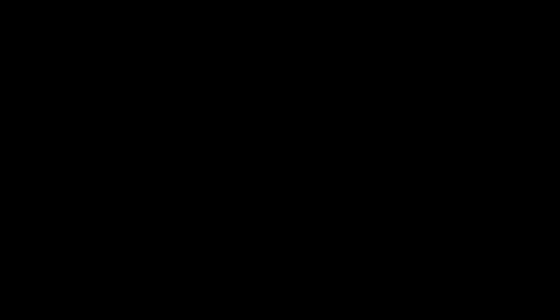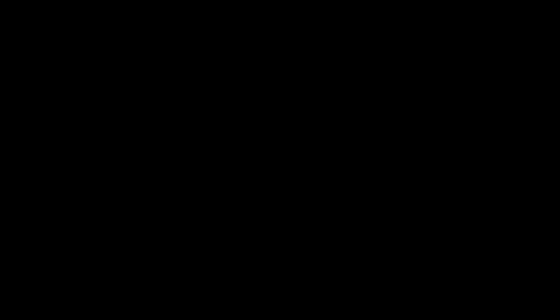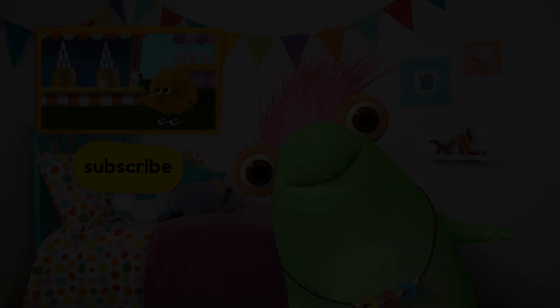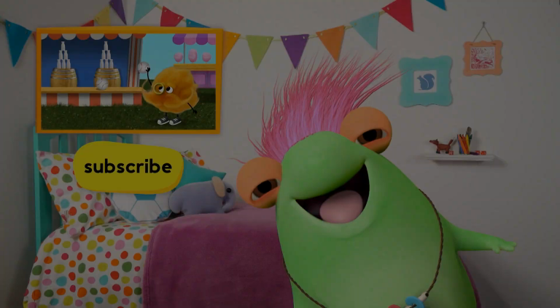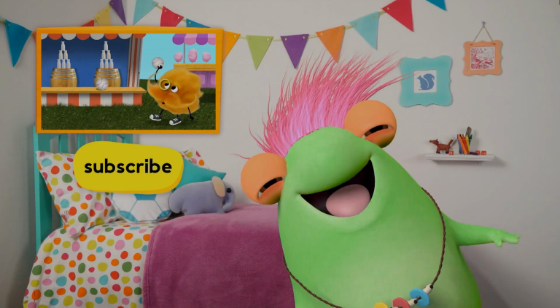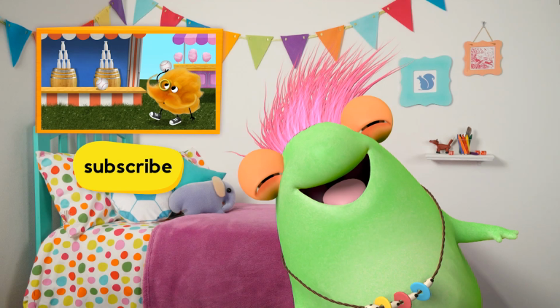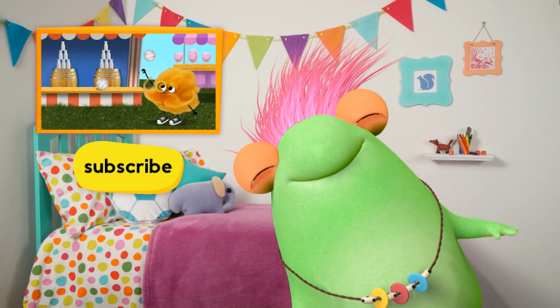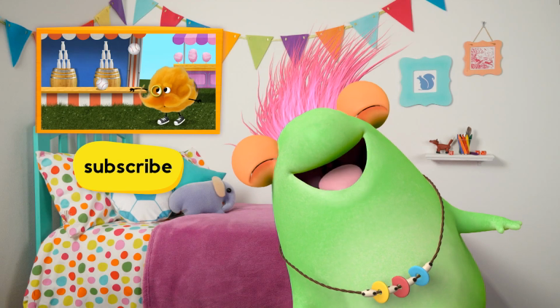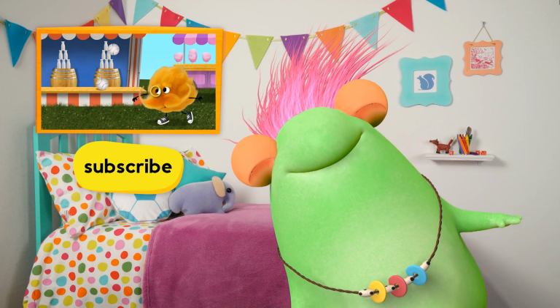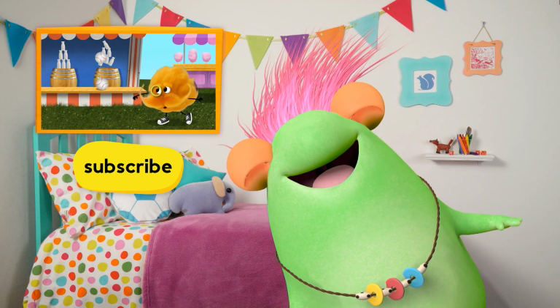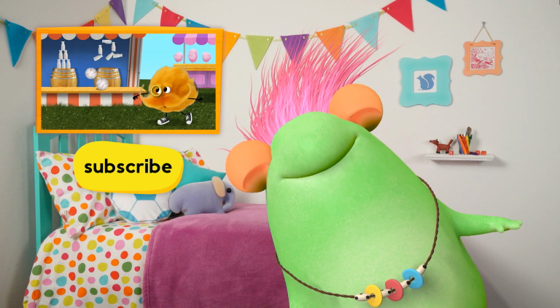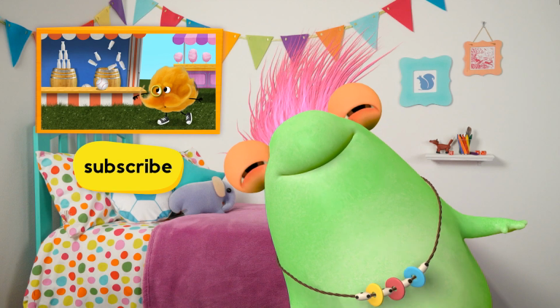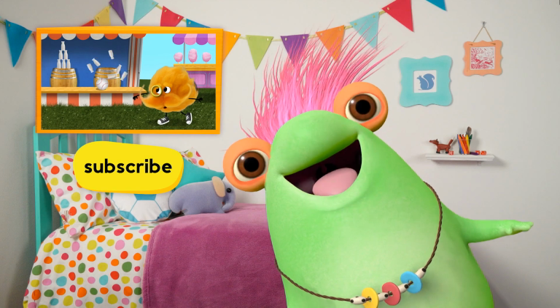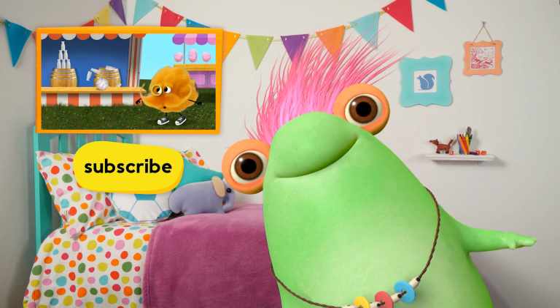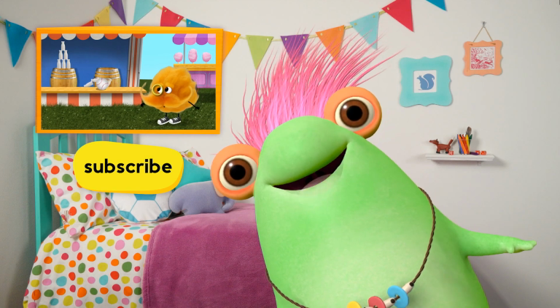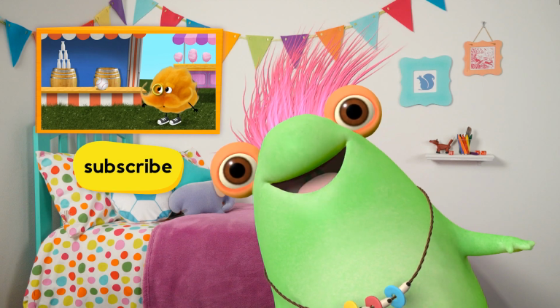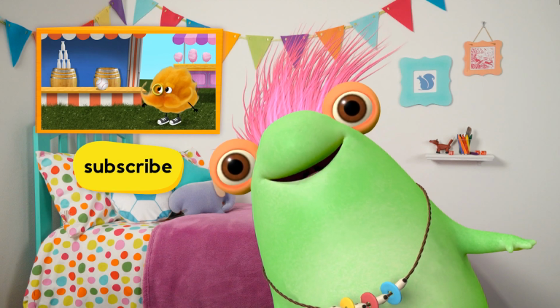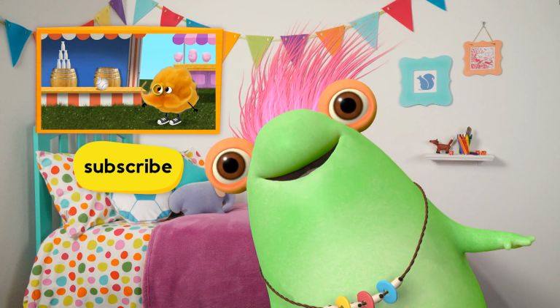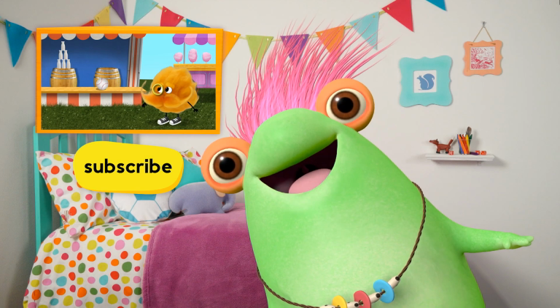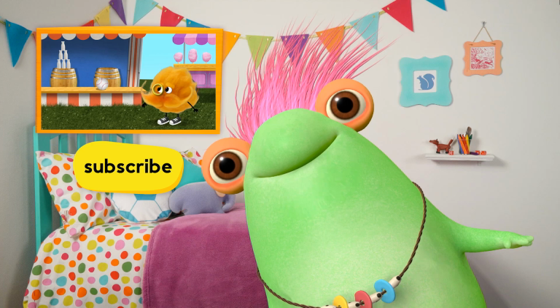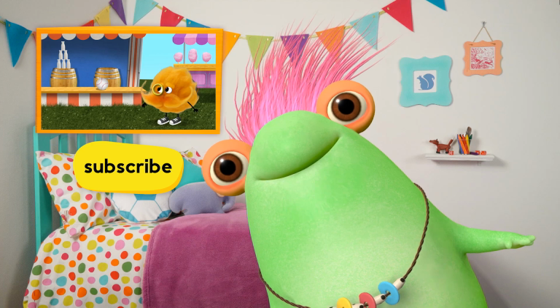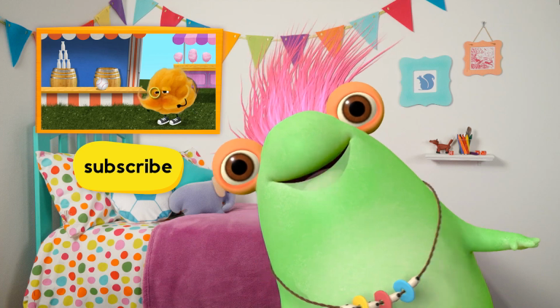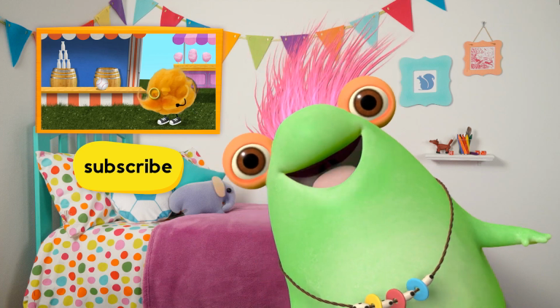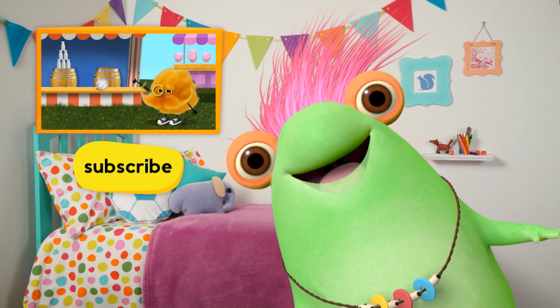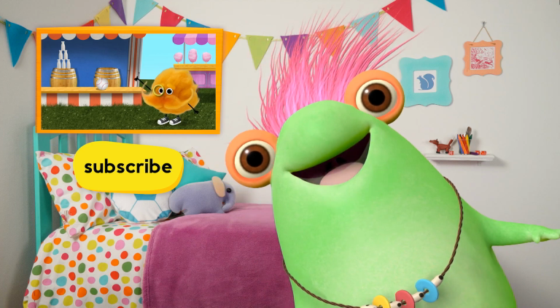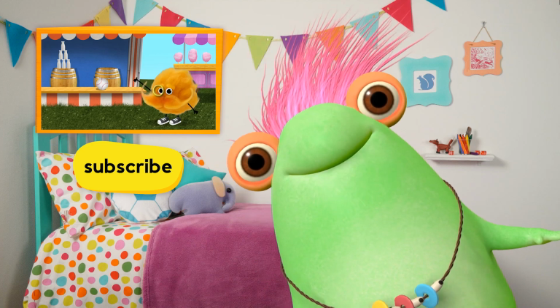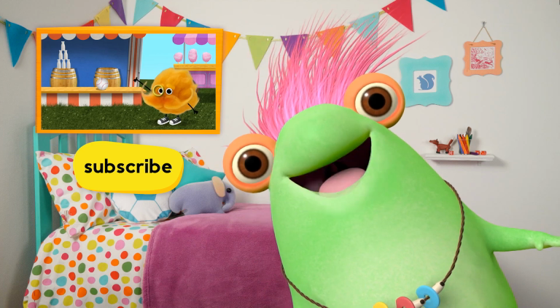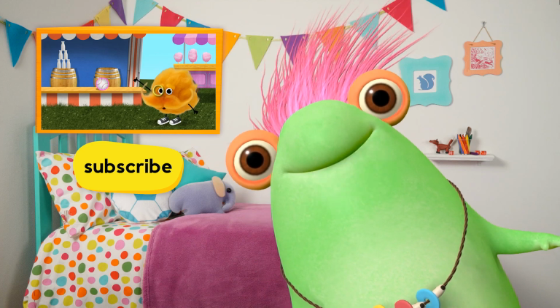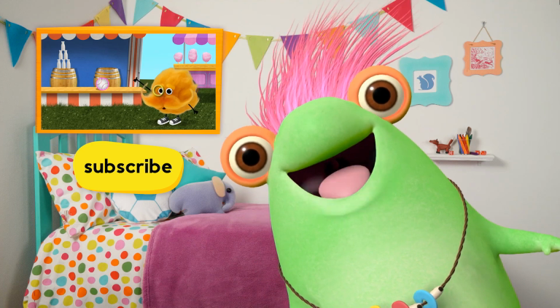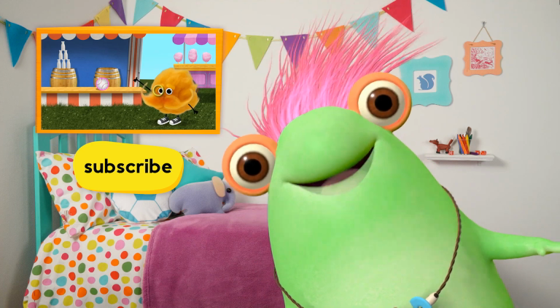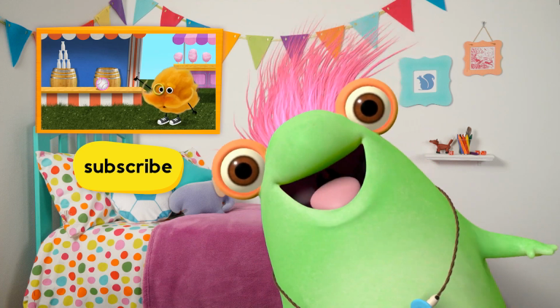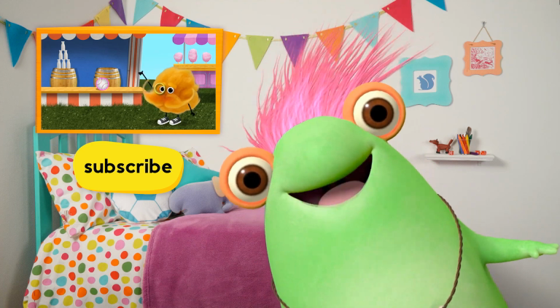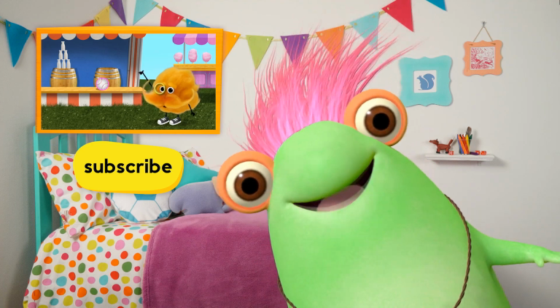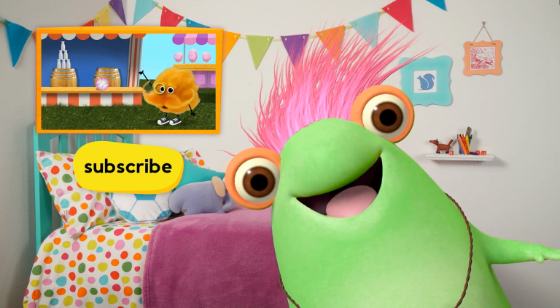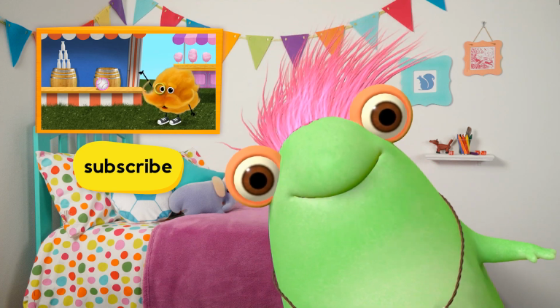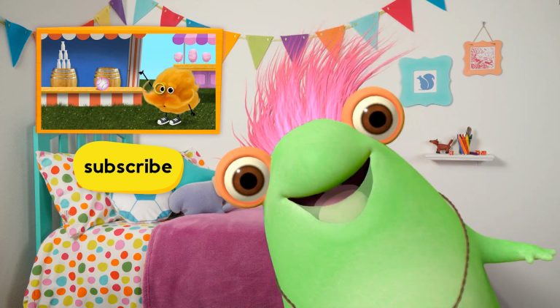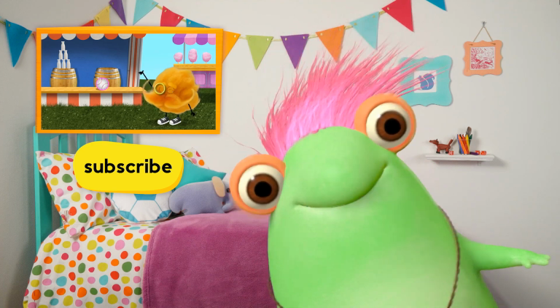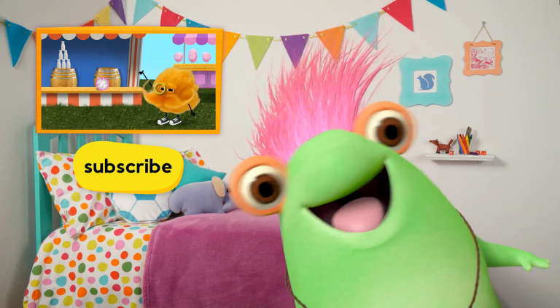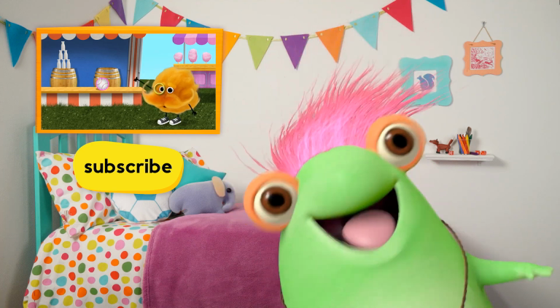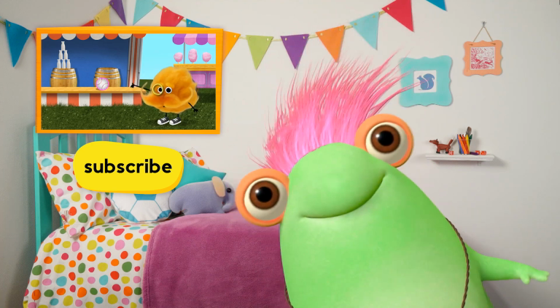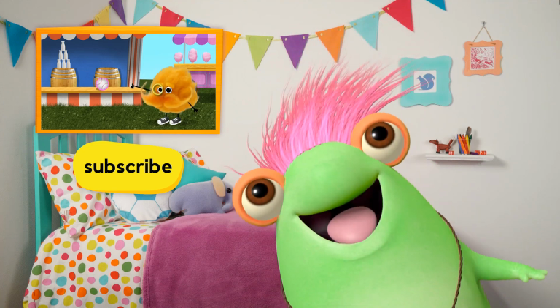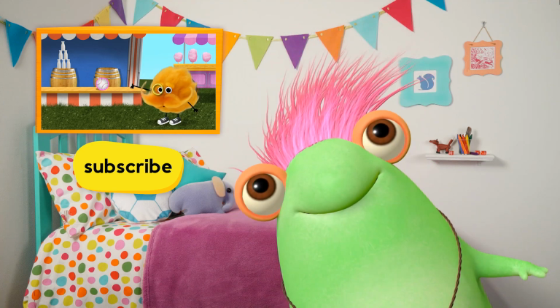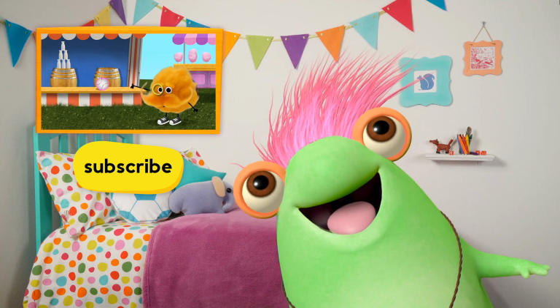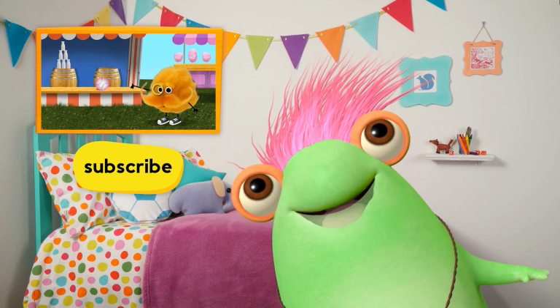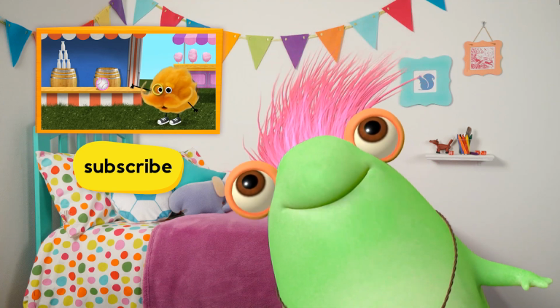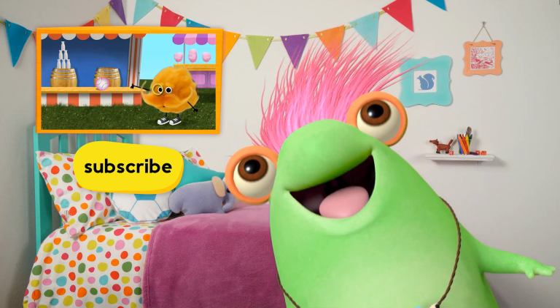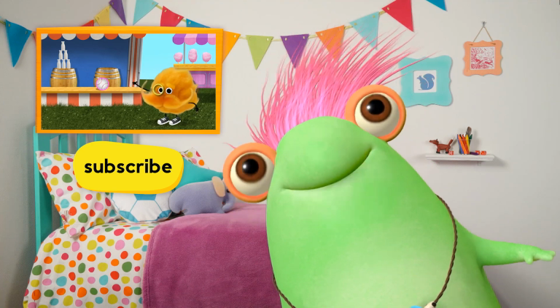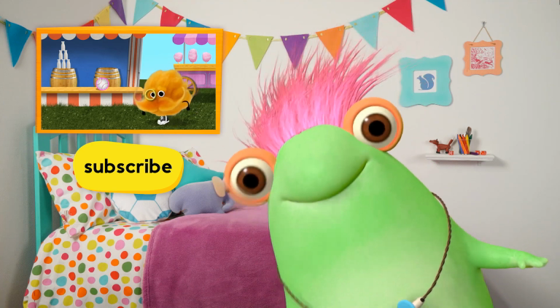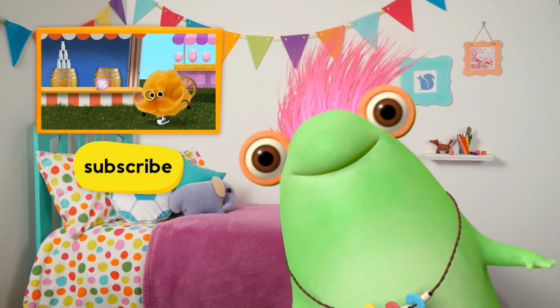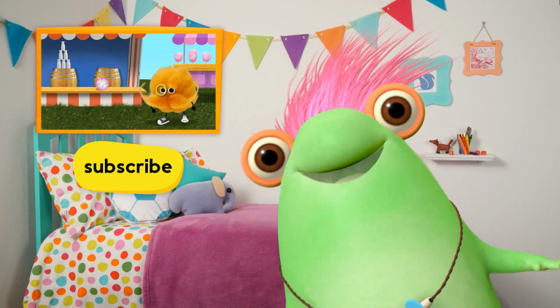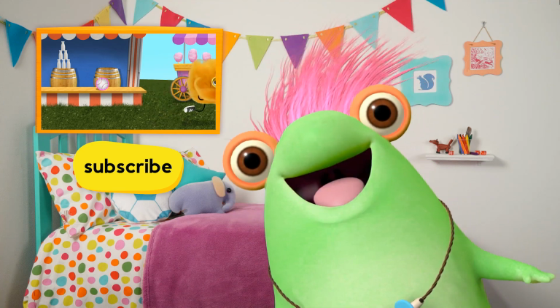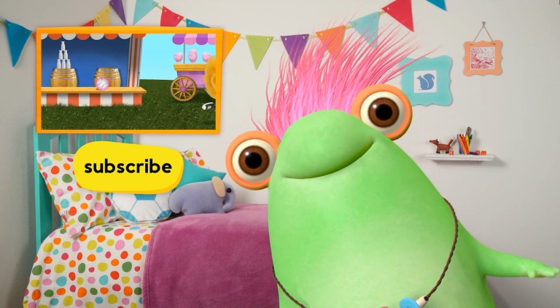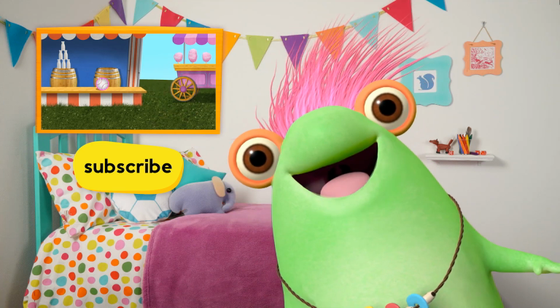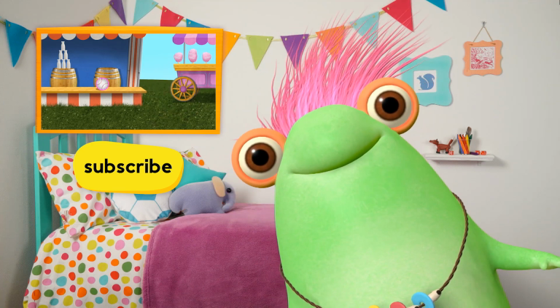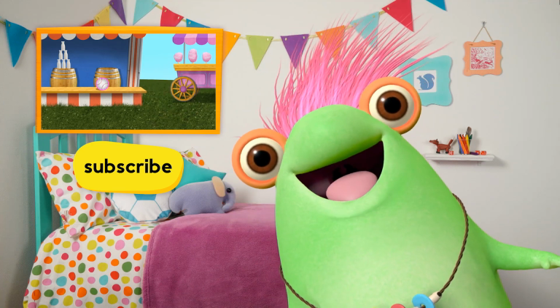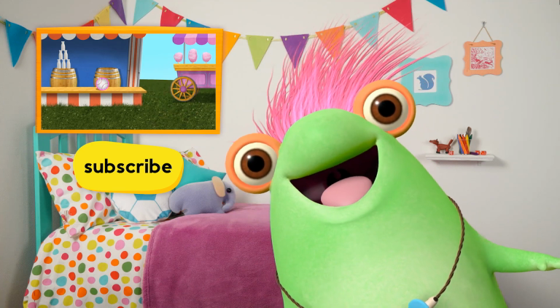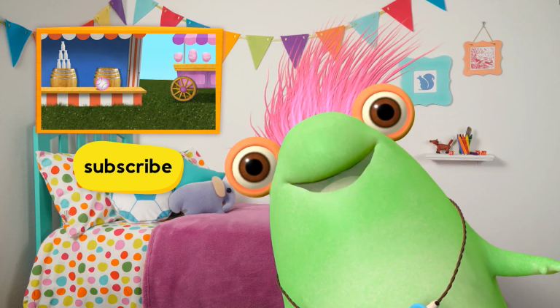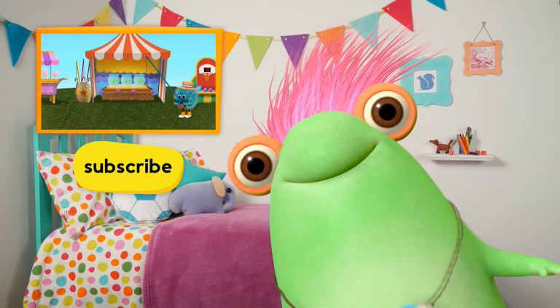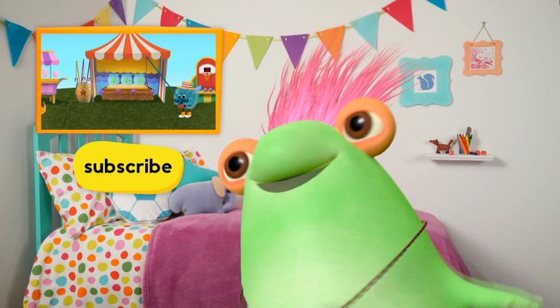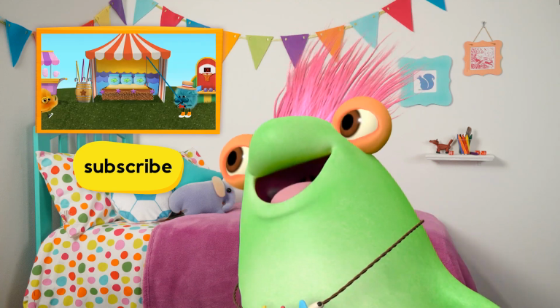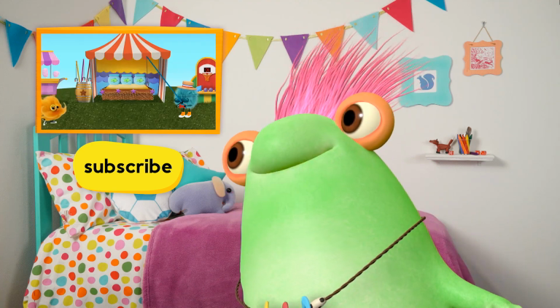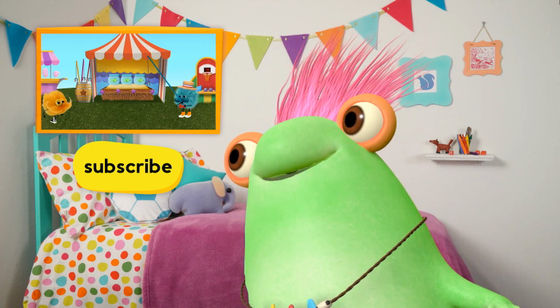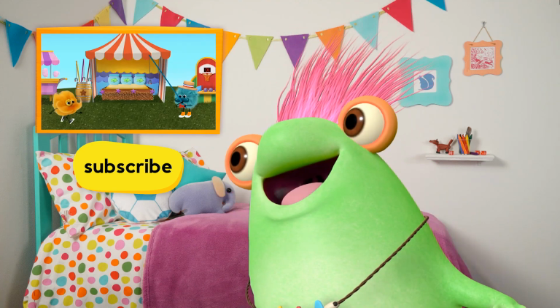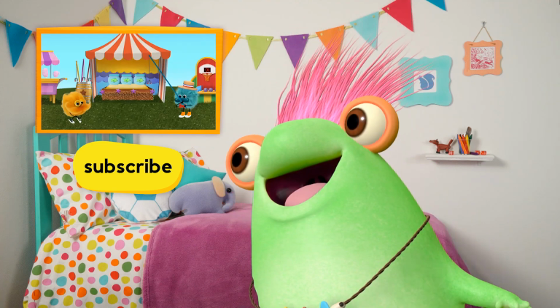Wait a second! Where are you going? Subscribe to get the newest videos from Sesame Studios! You wanna watch more? Click here!